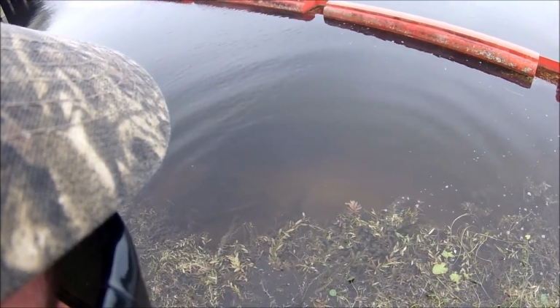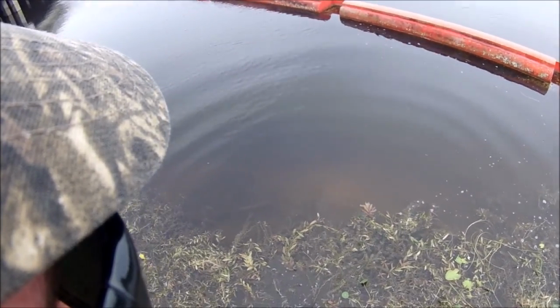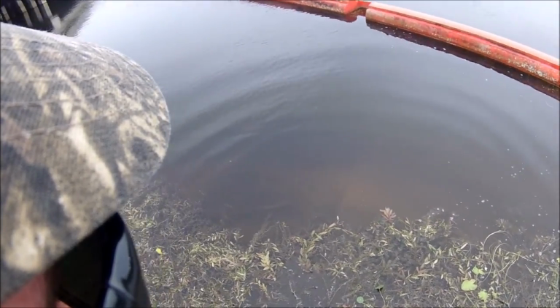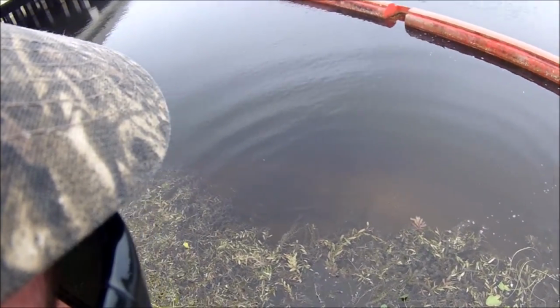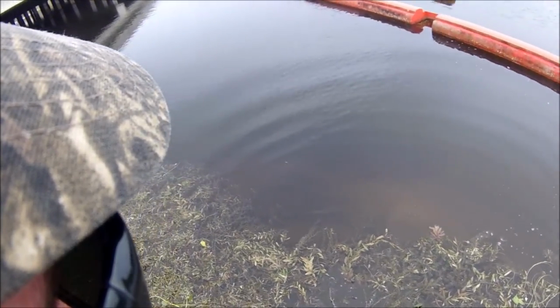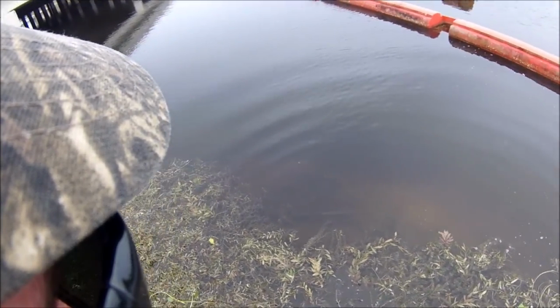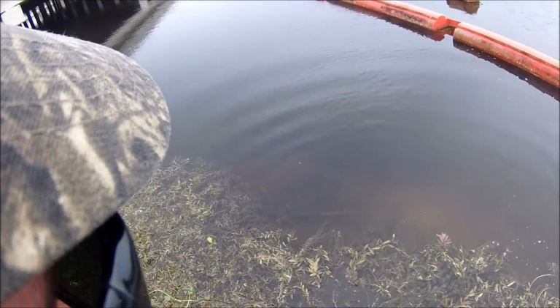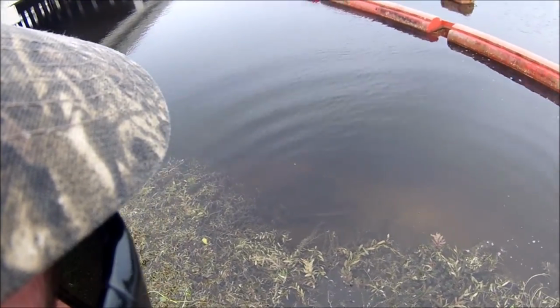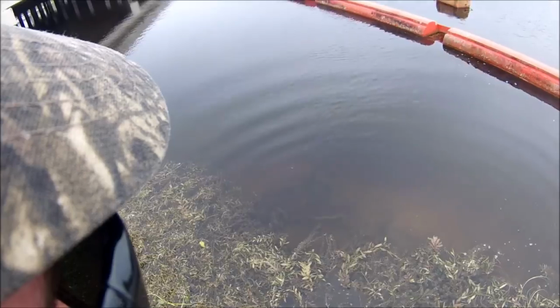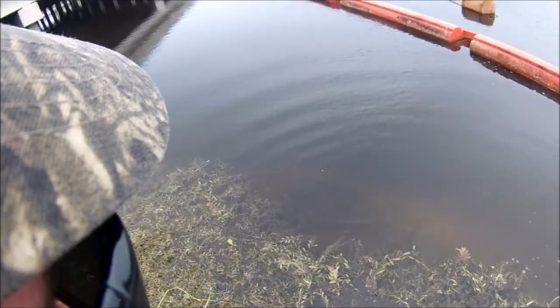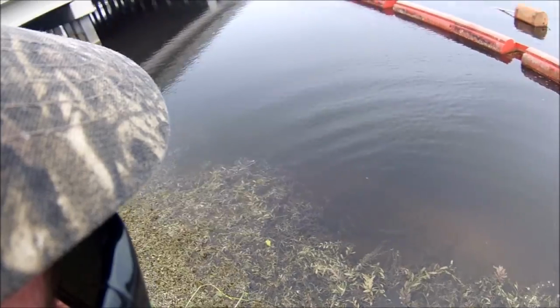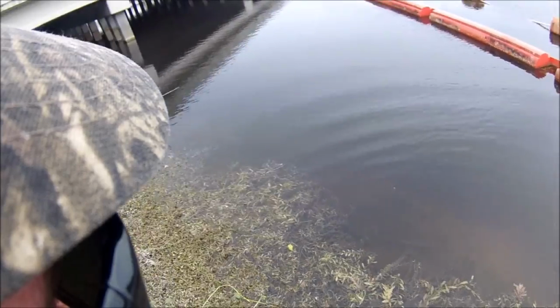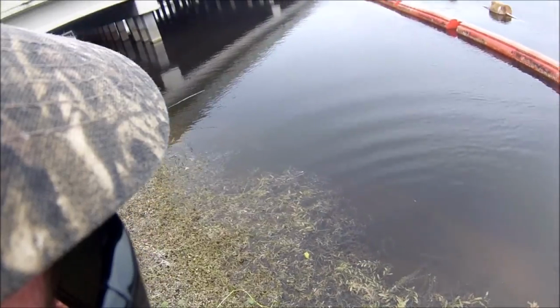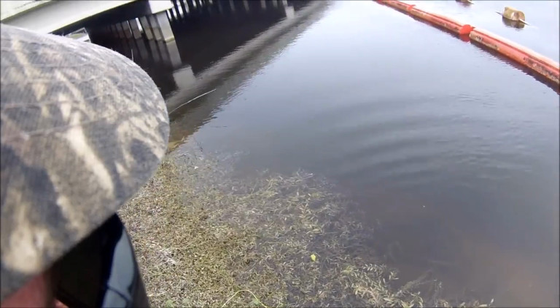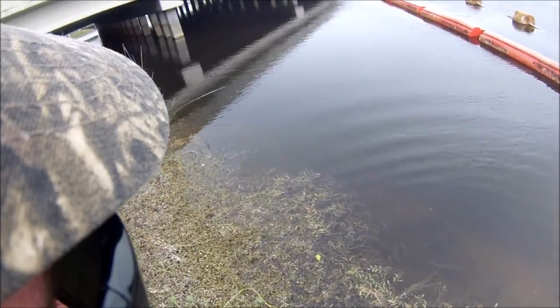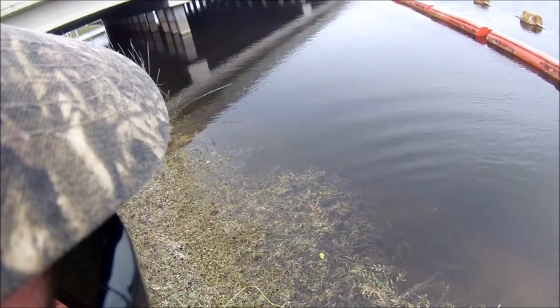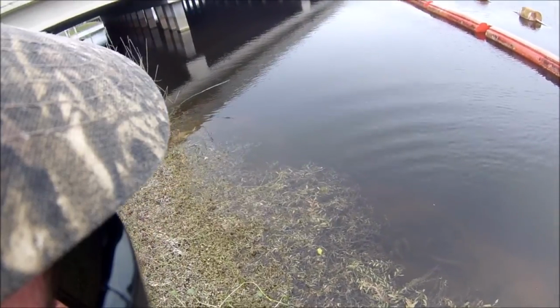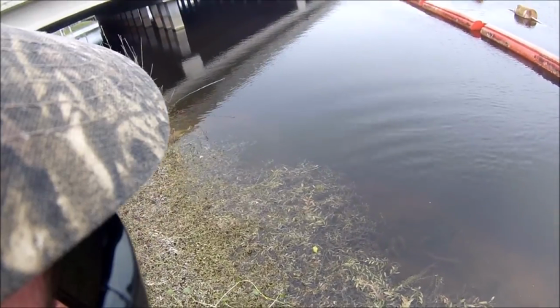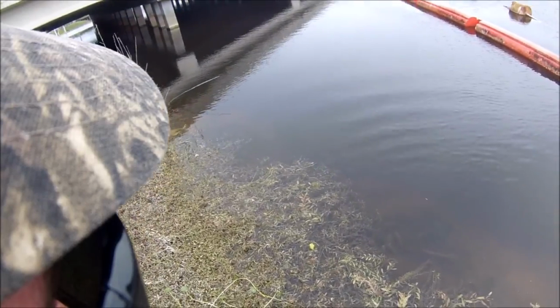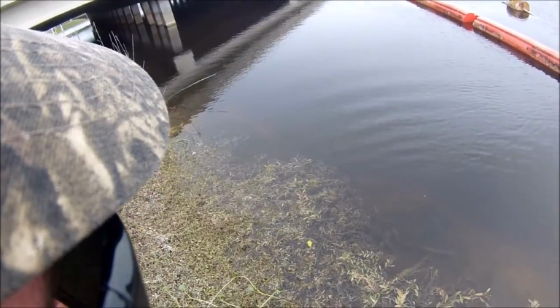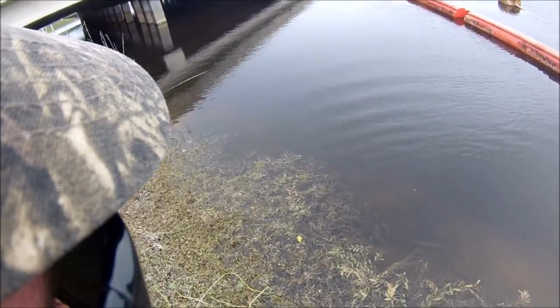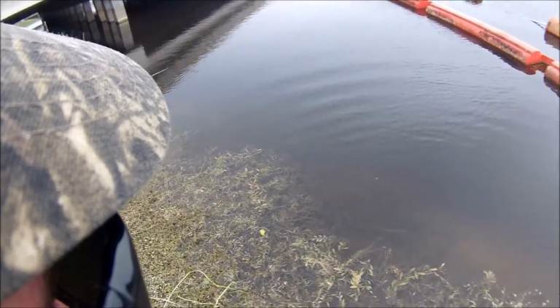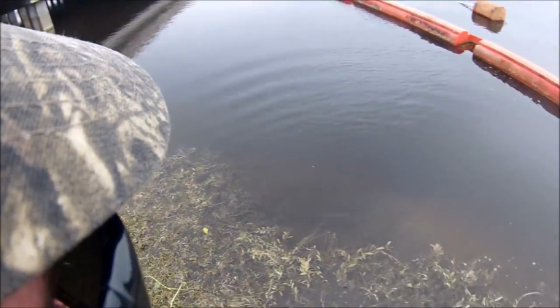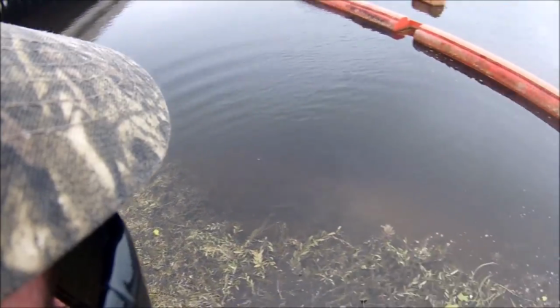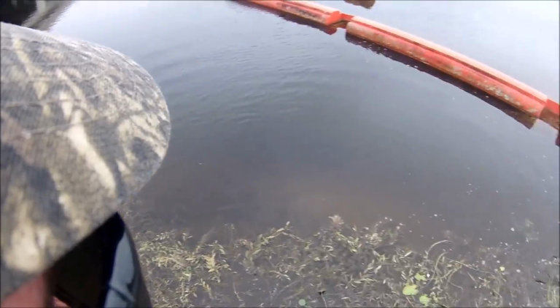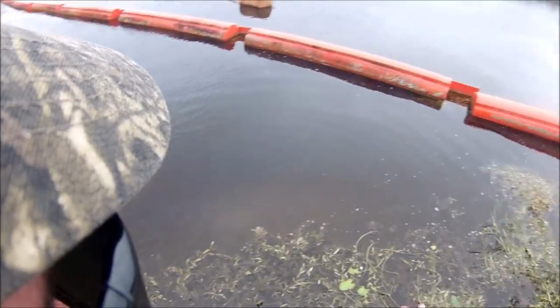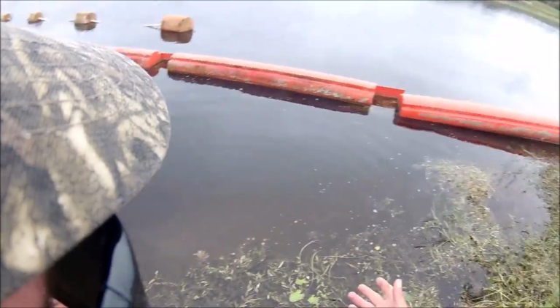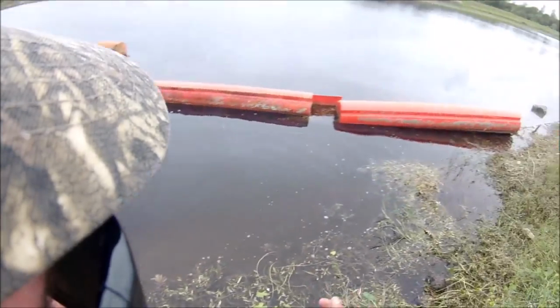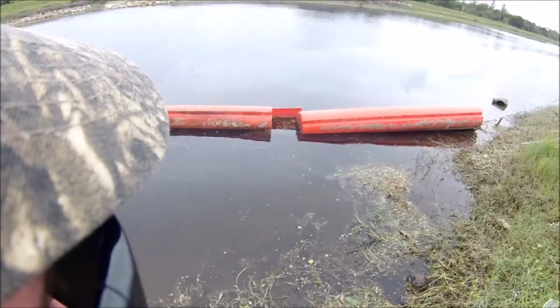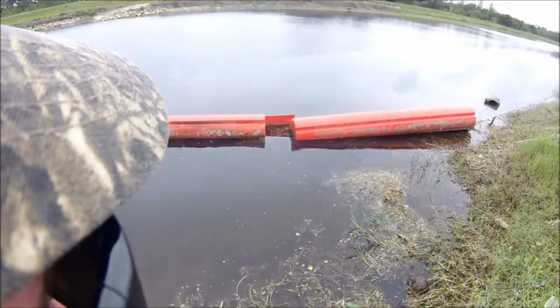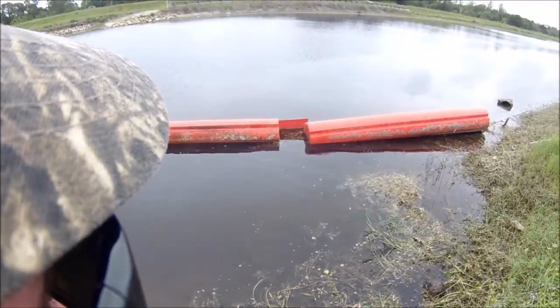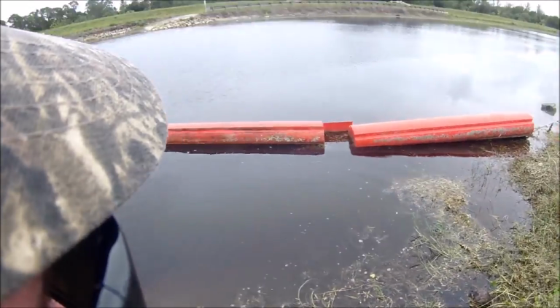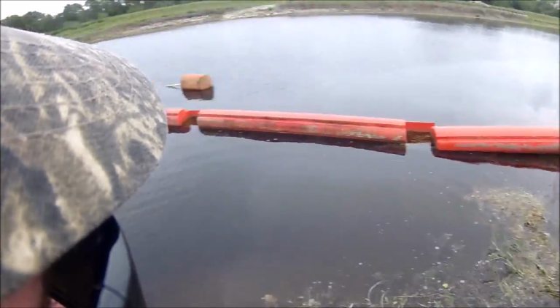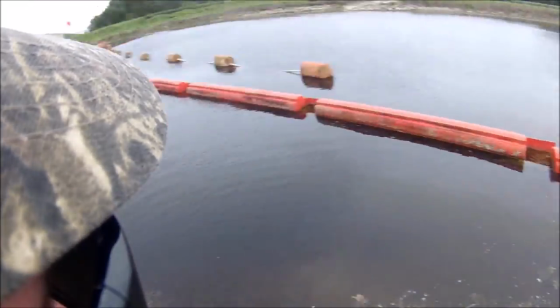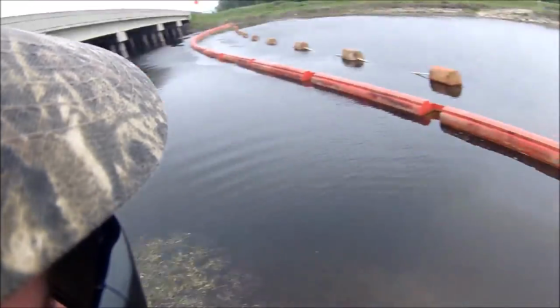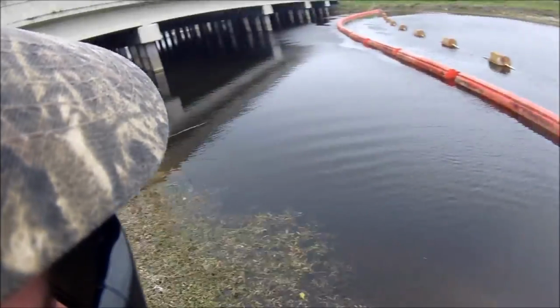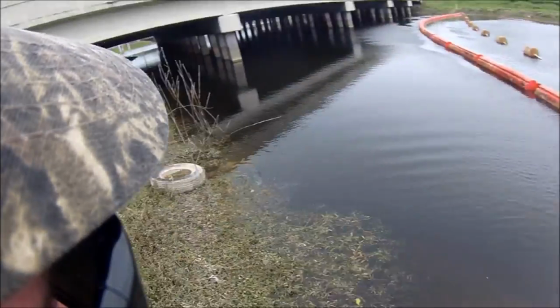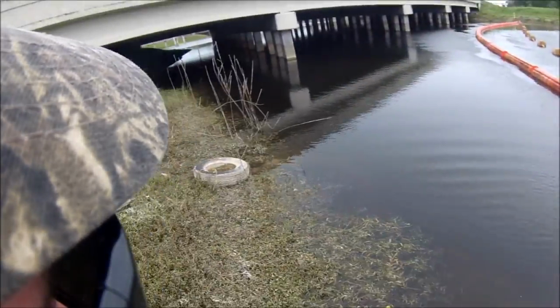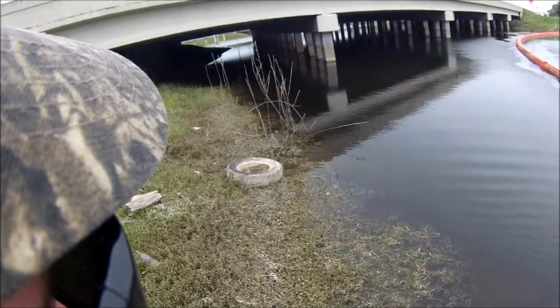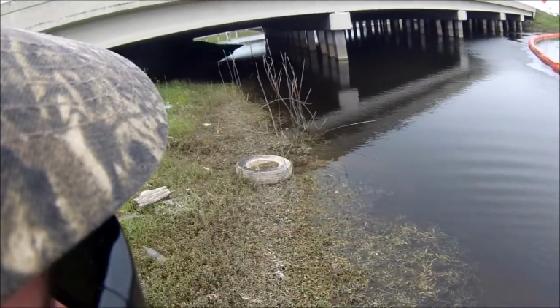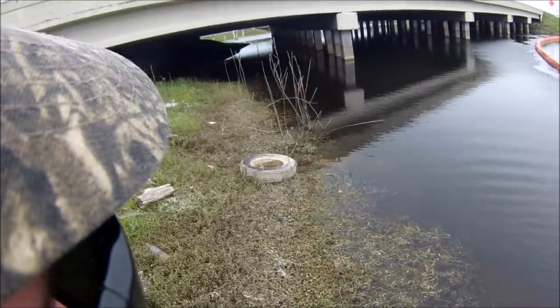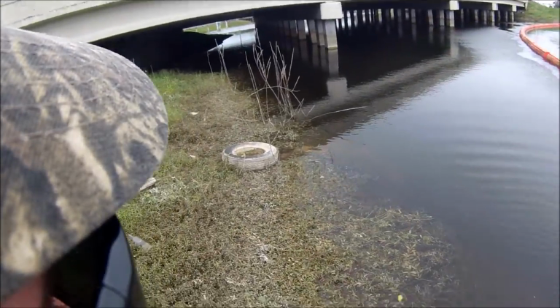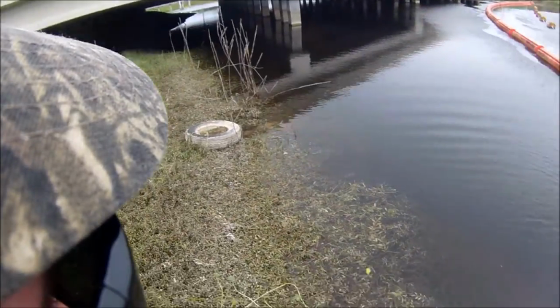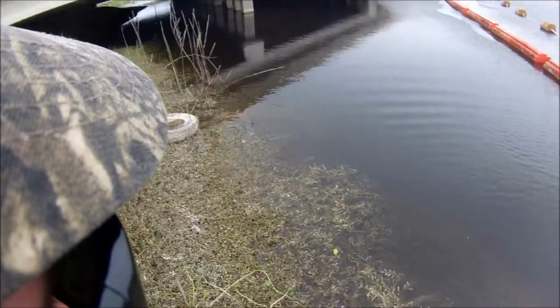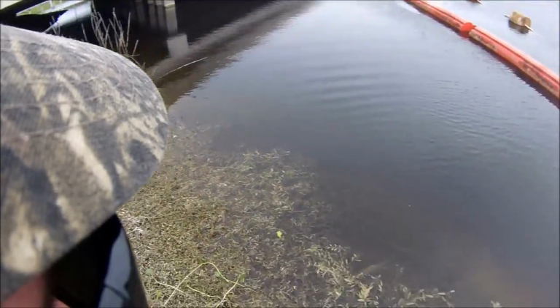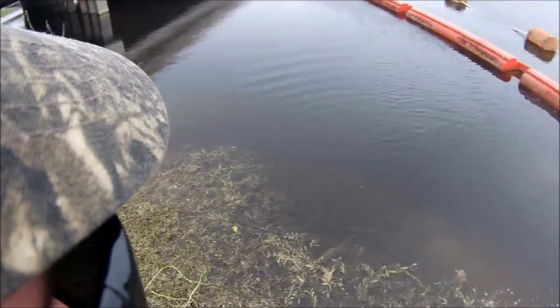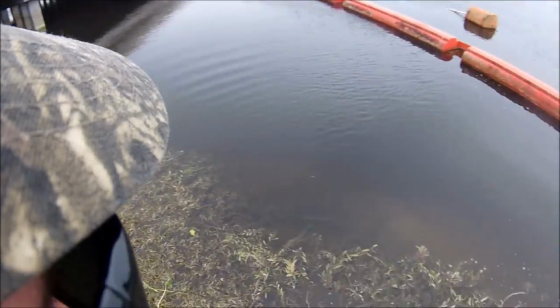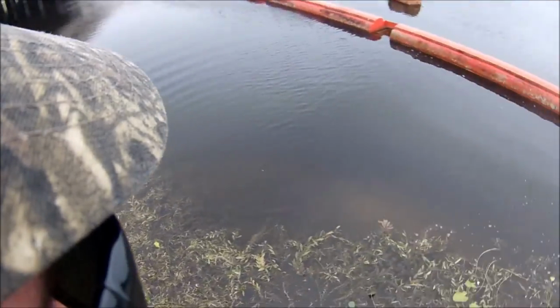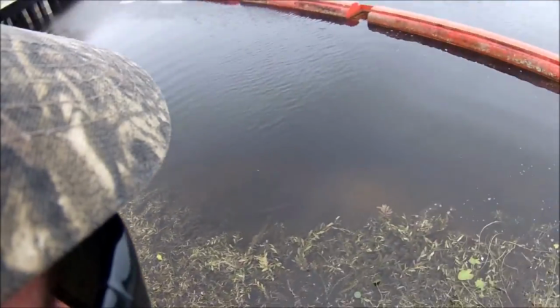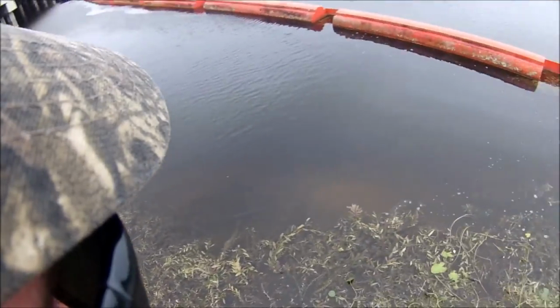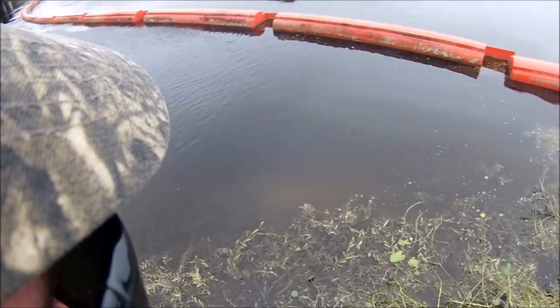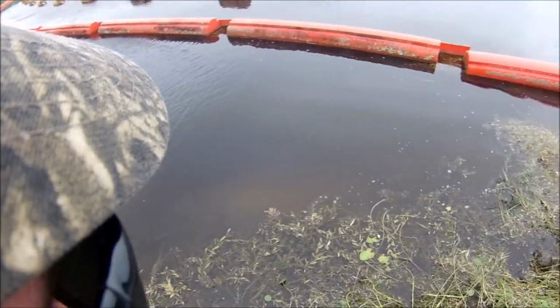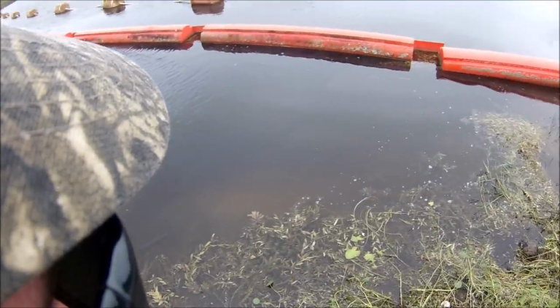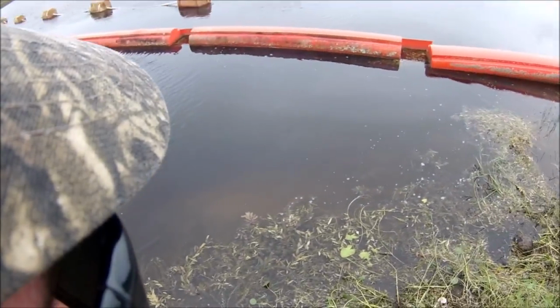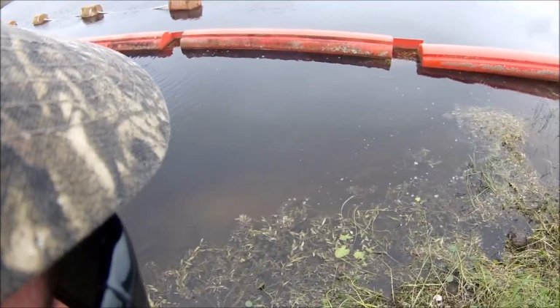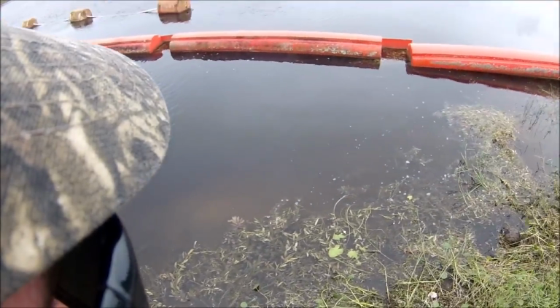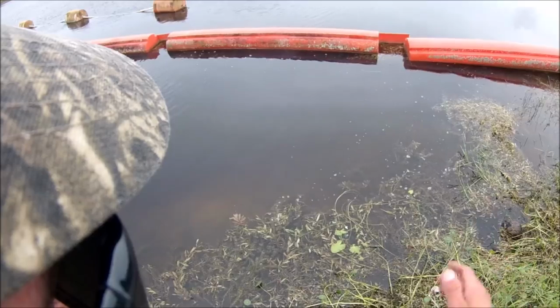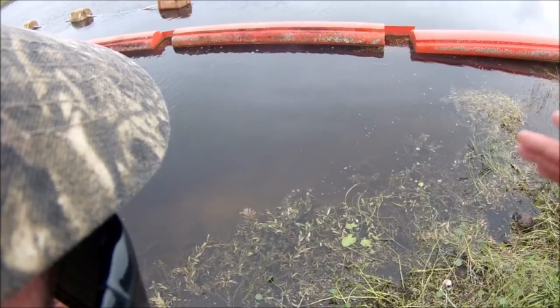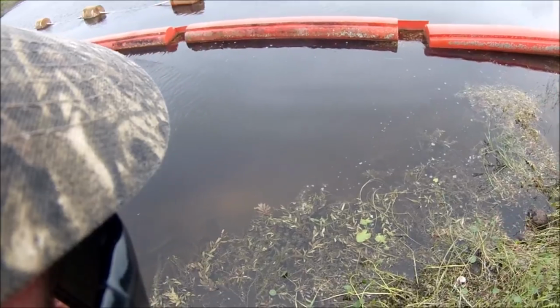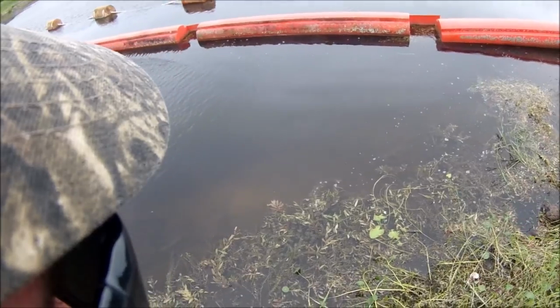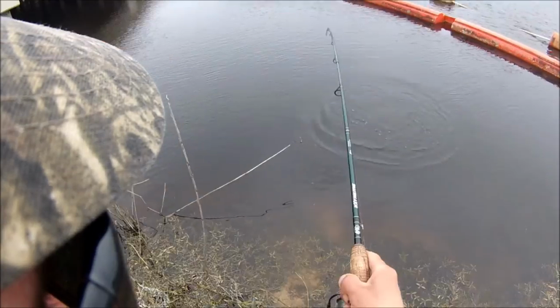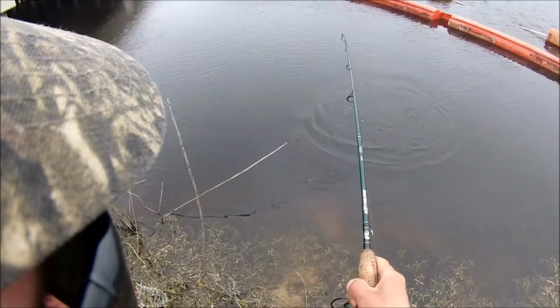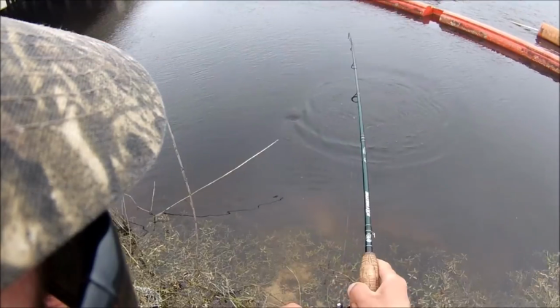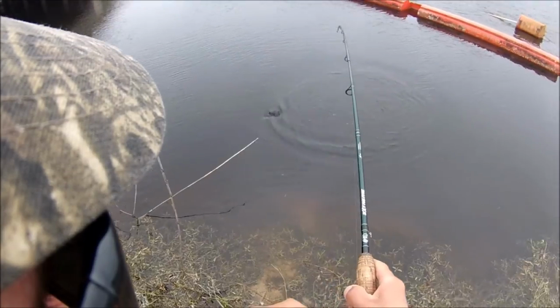Cool. I caught a bucket list fish today, man. The spillway sucked, but at least we caught something.